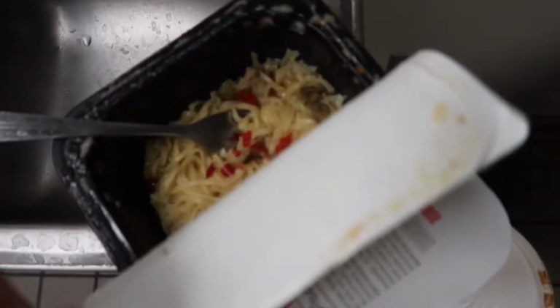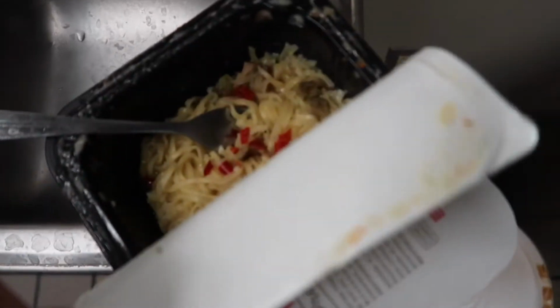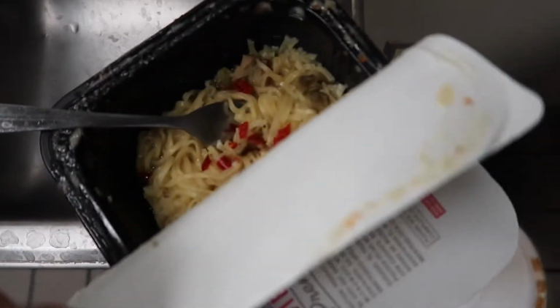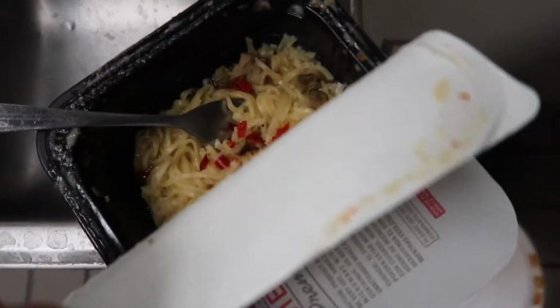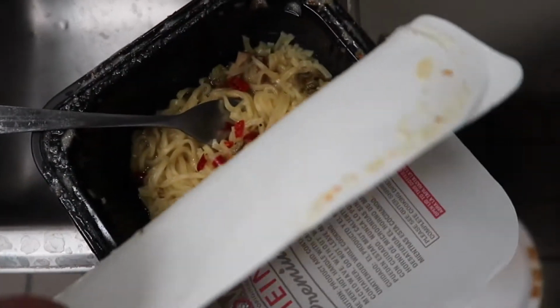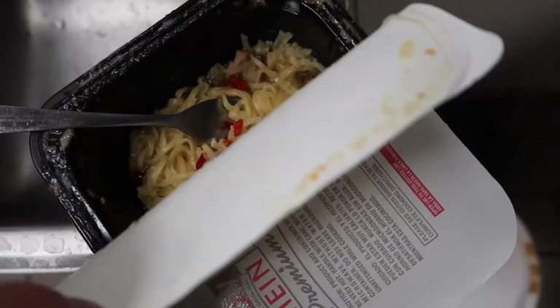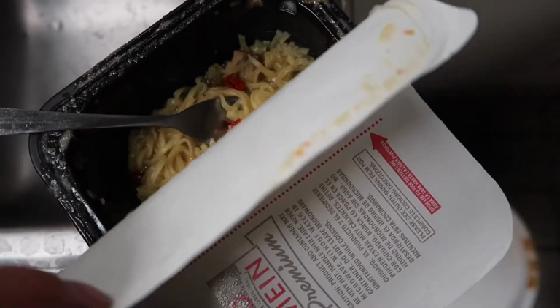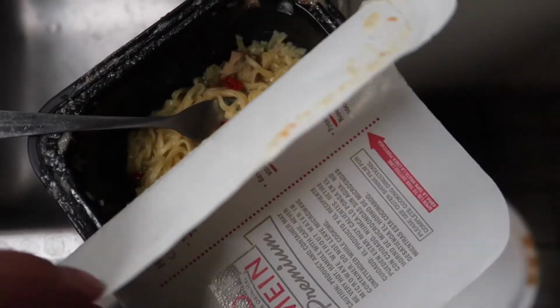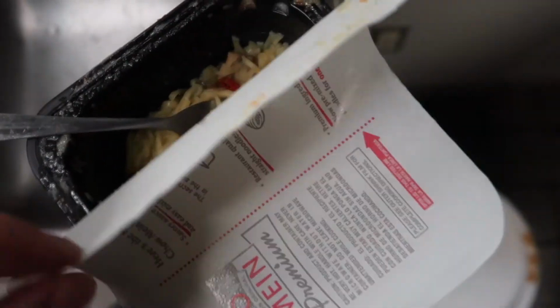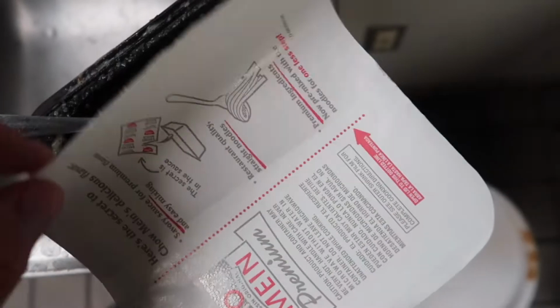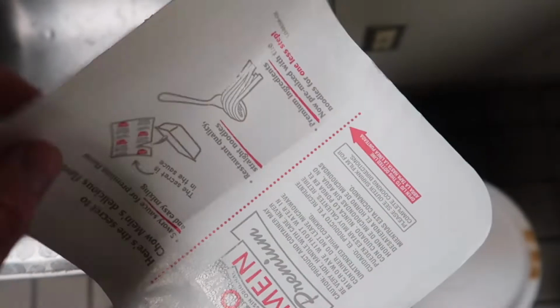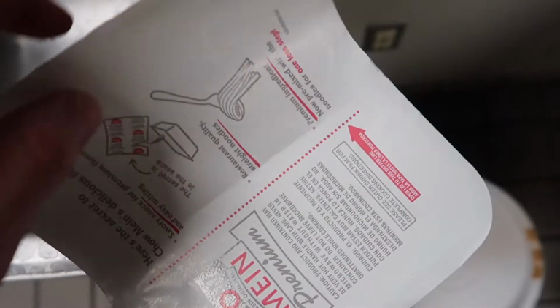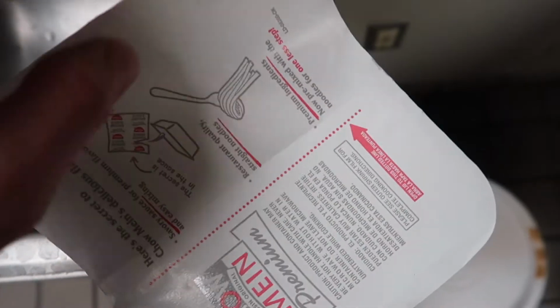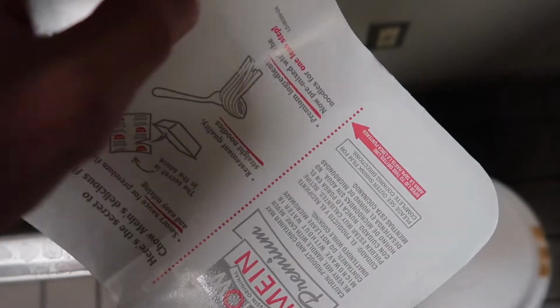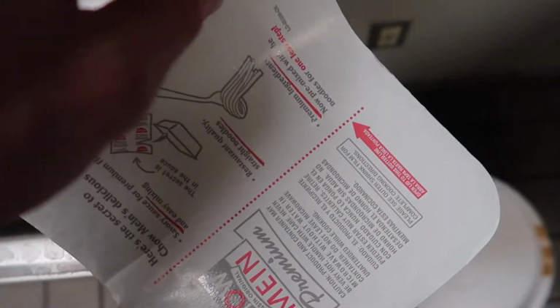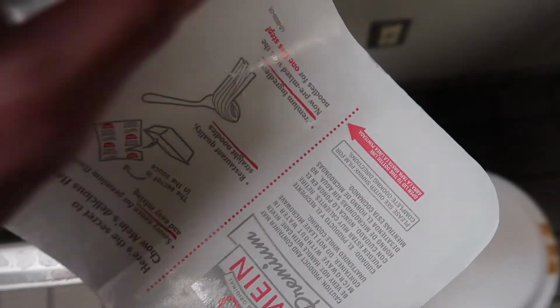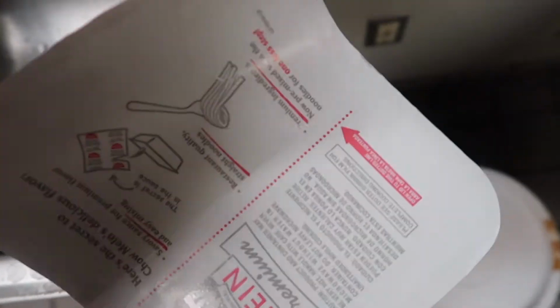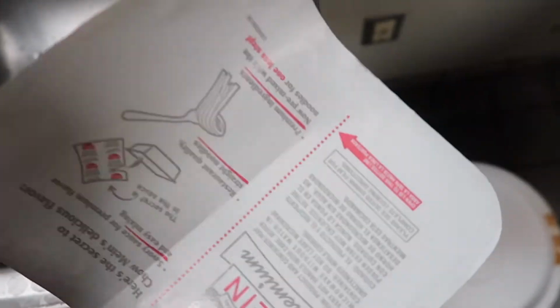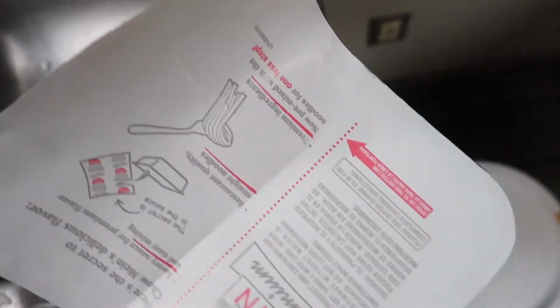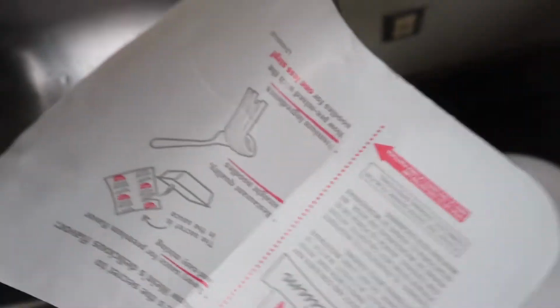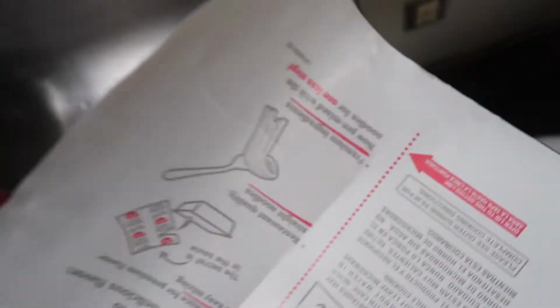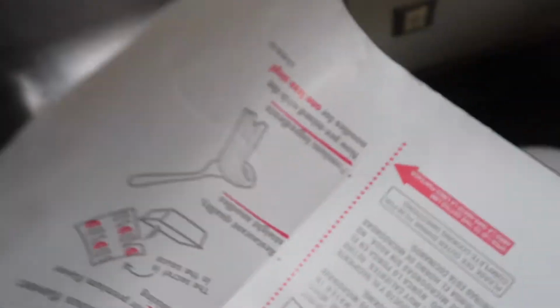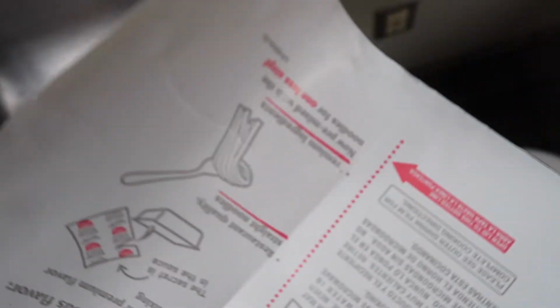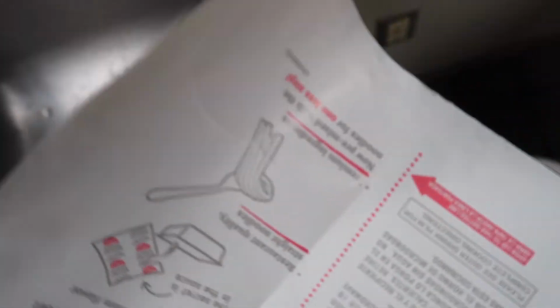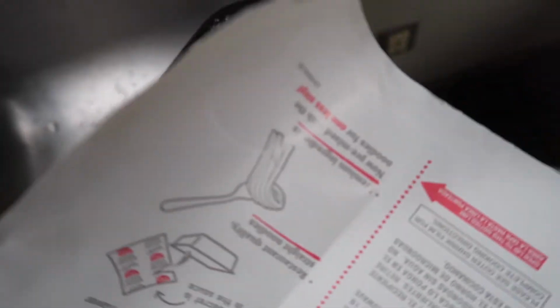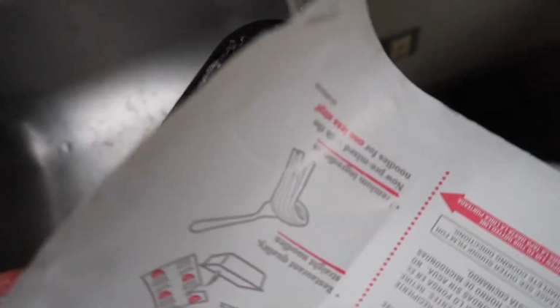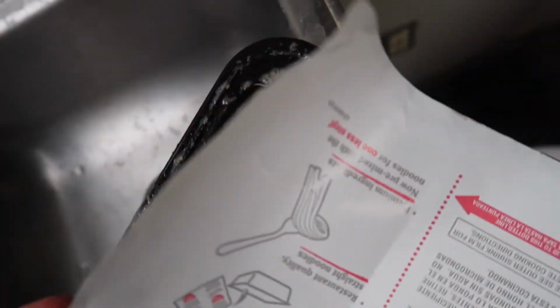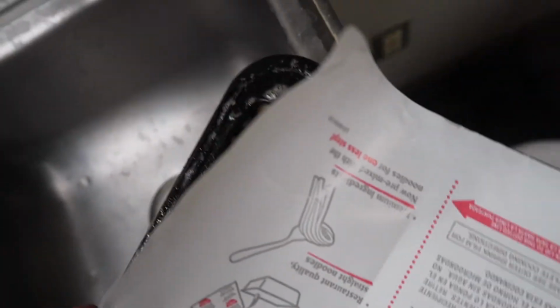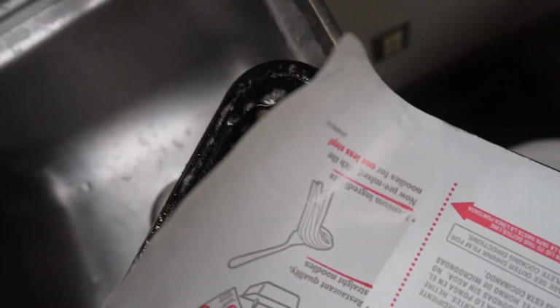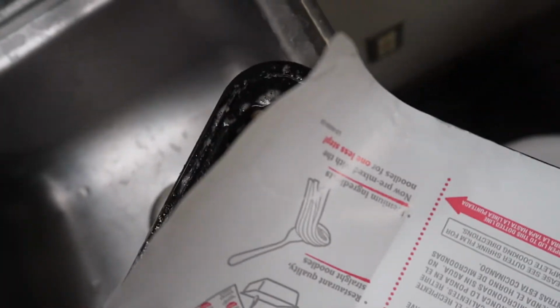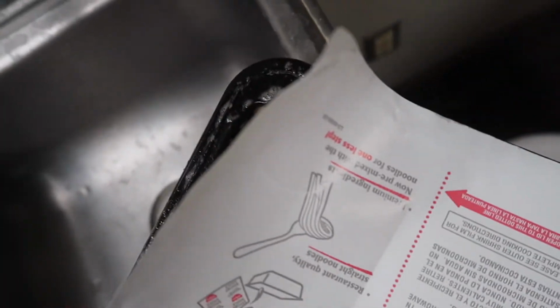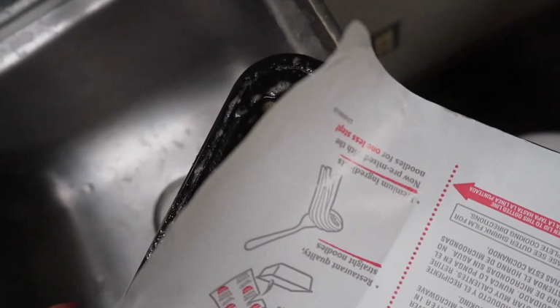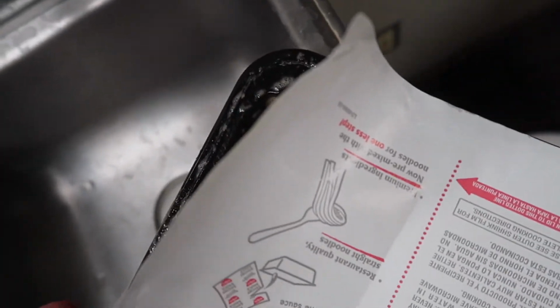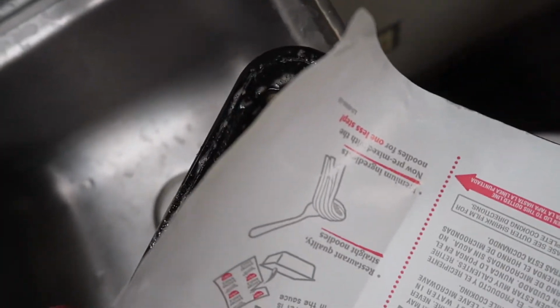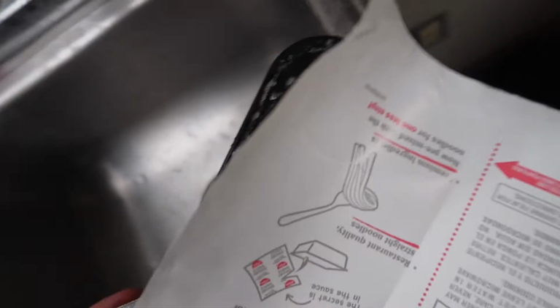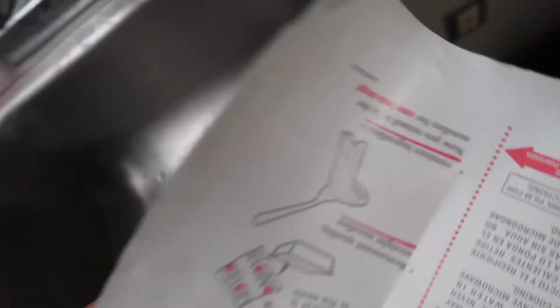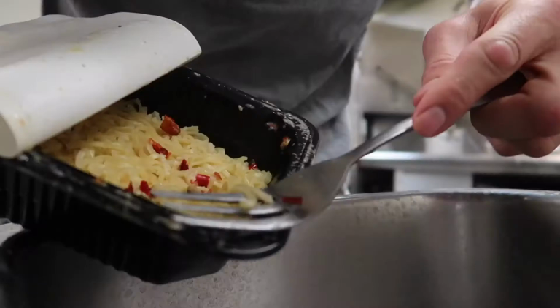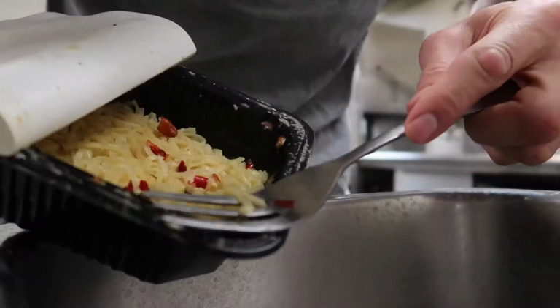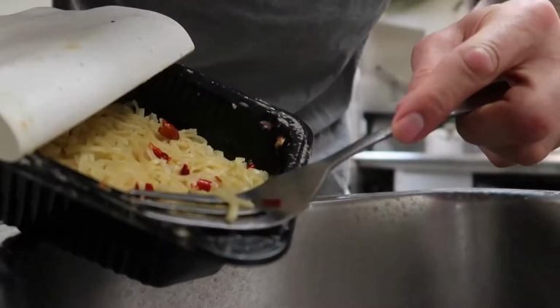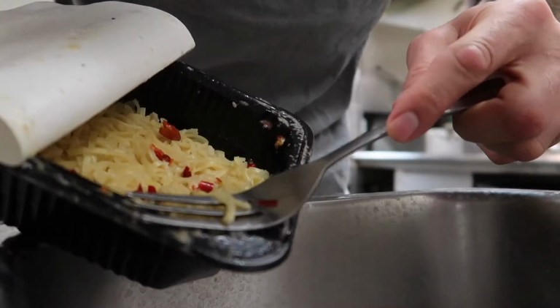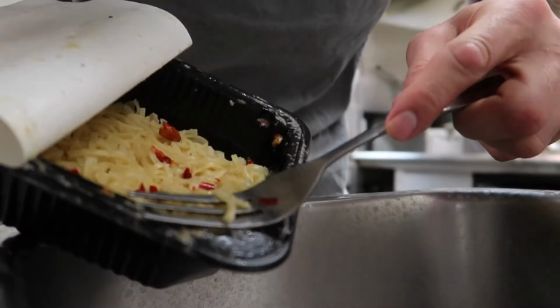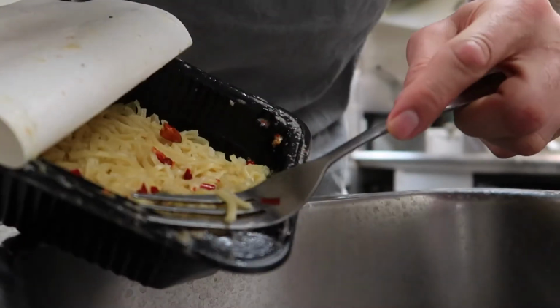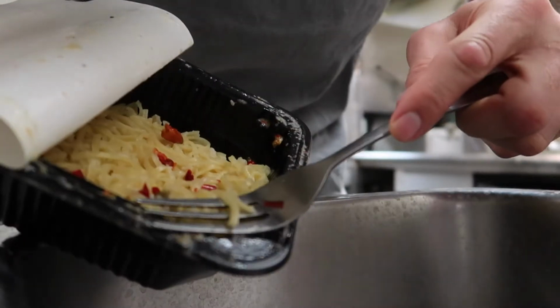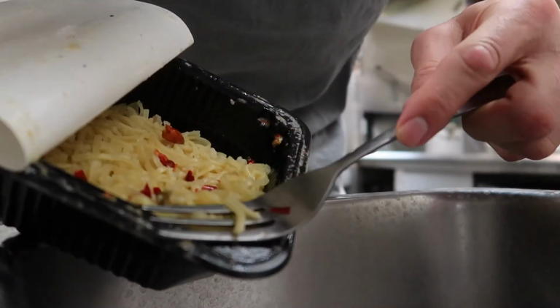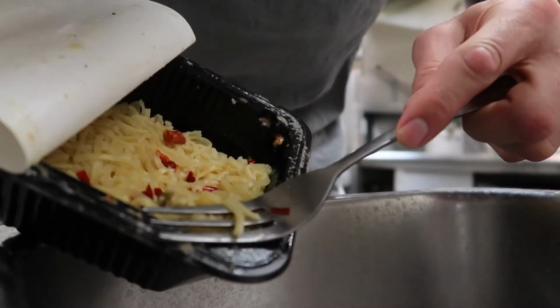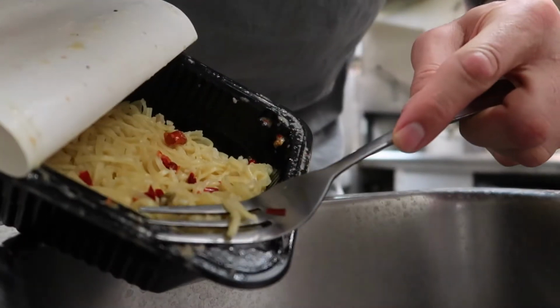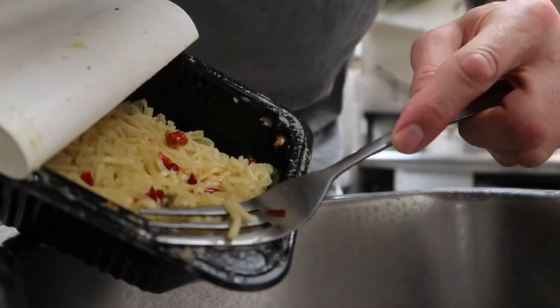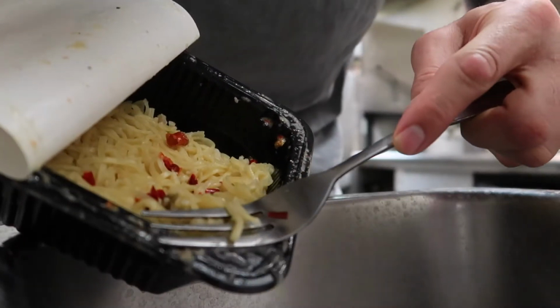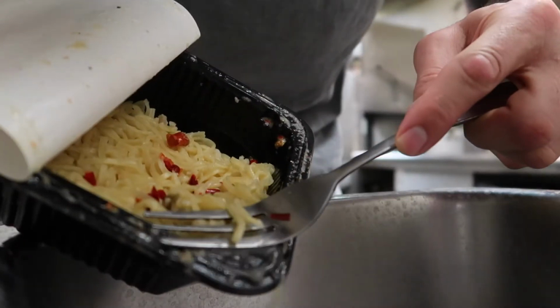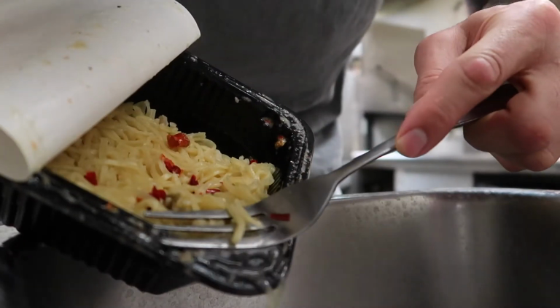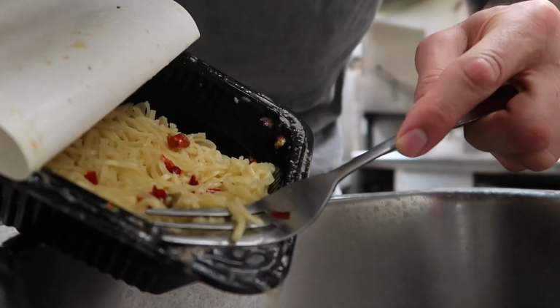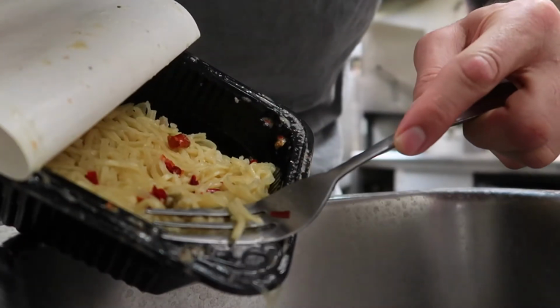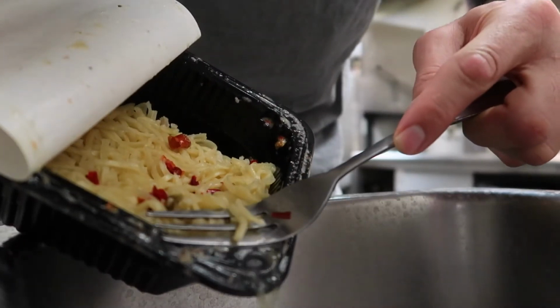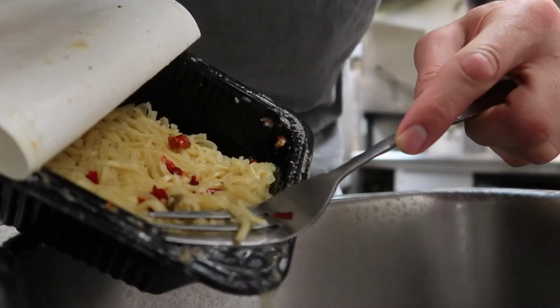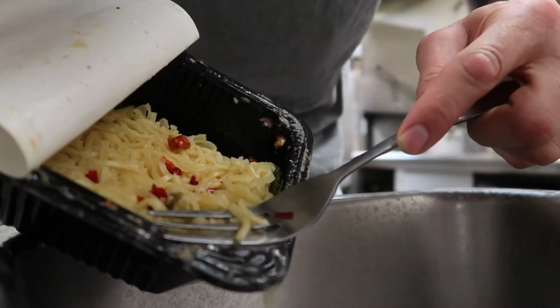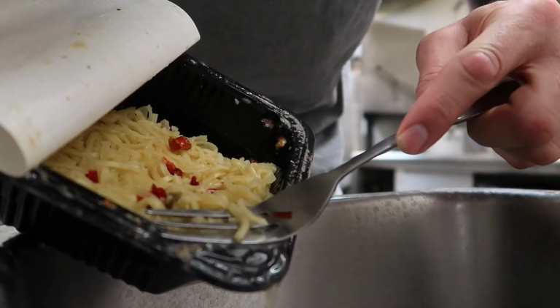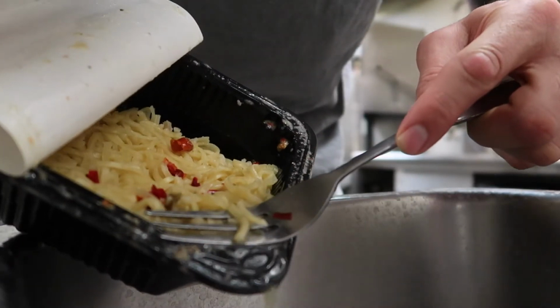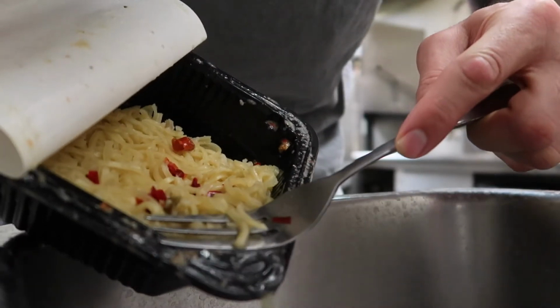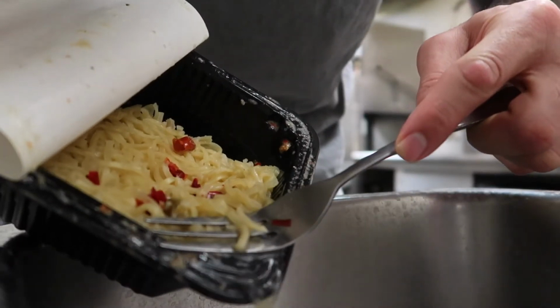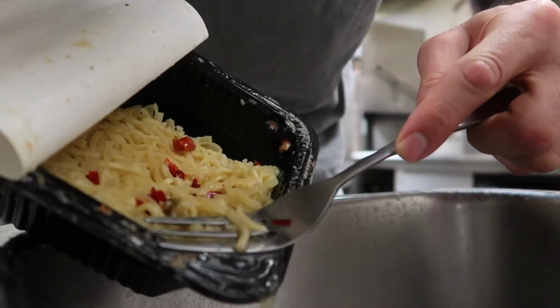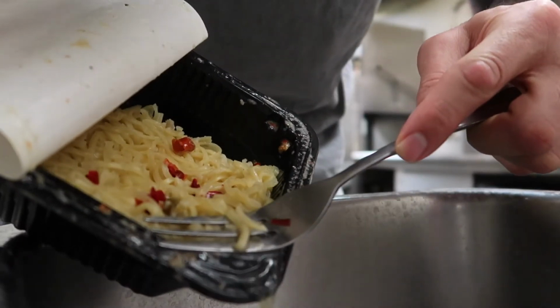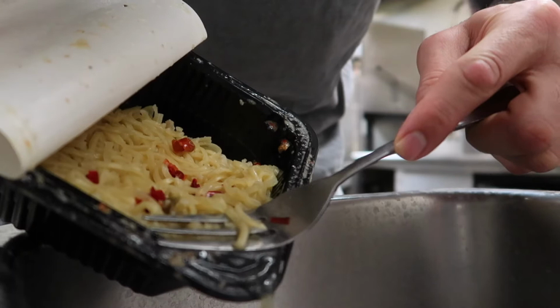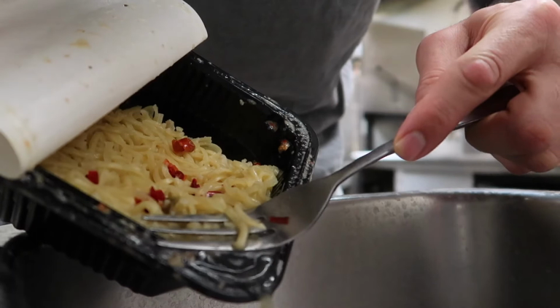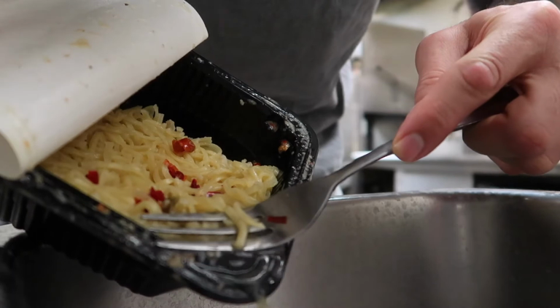Now pour out any excess water. The goal here is not to lose the vegetables.